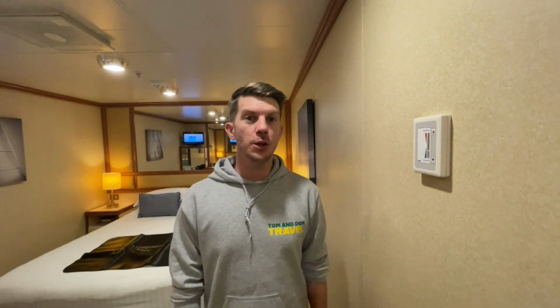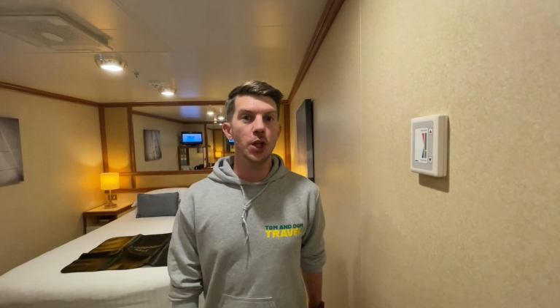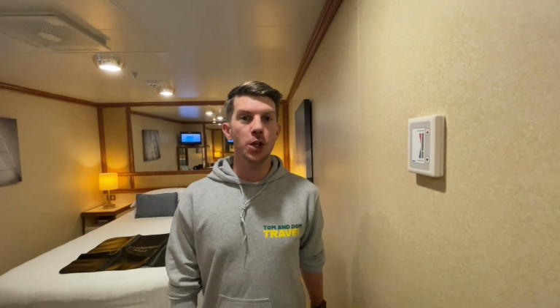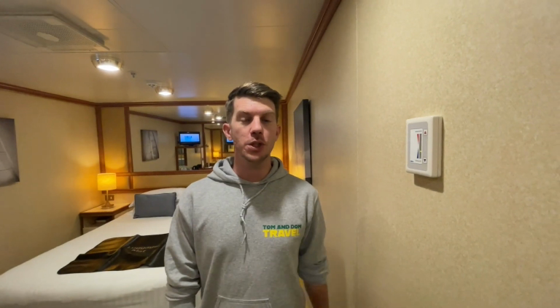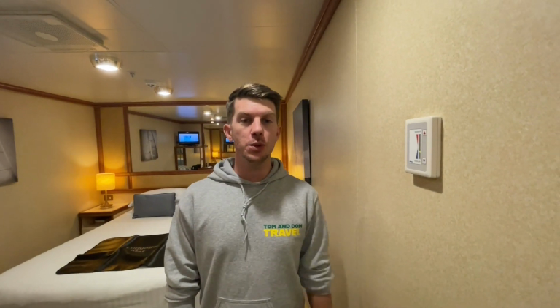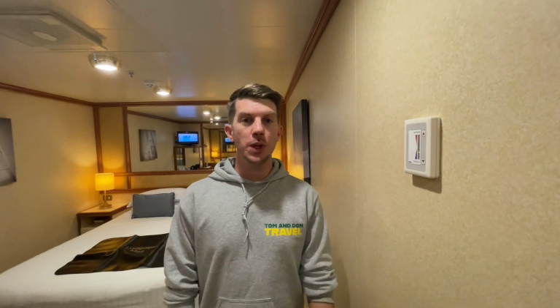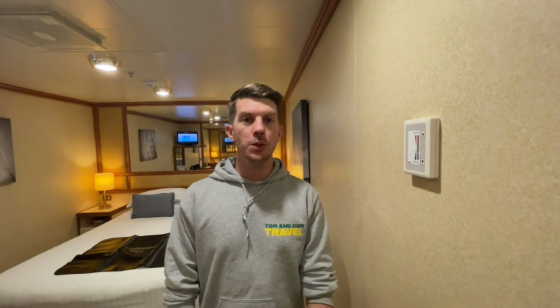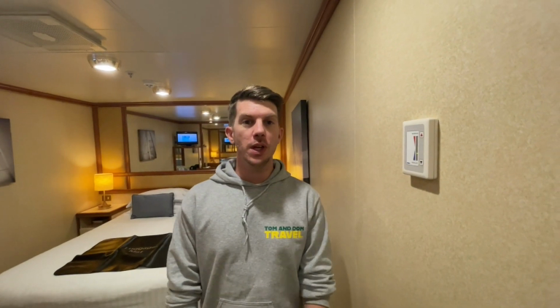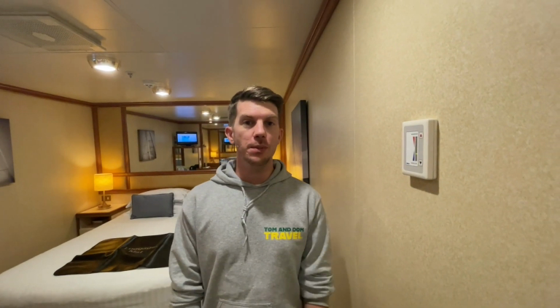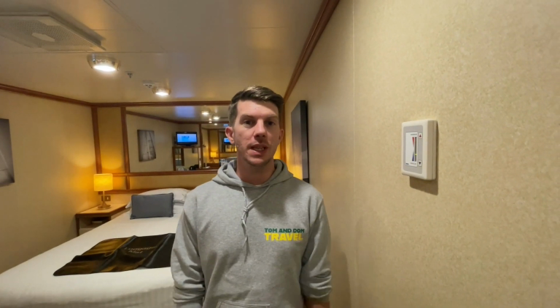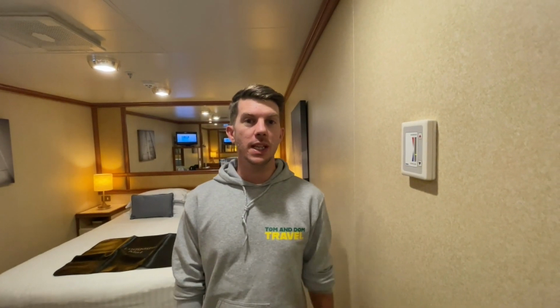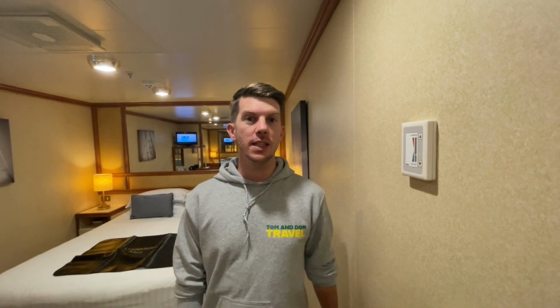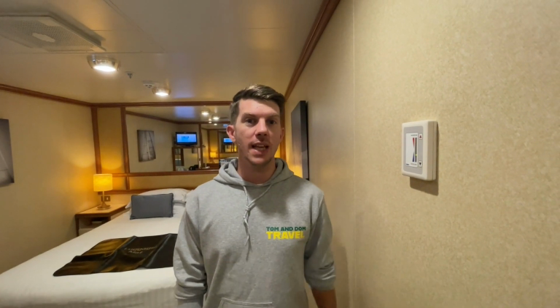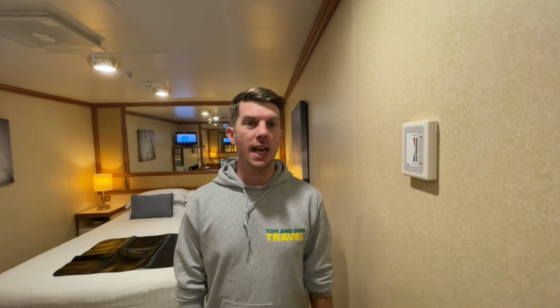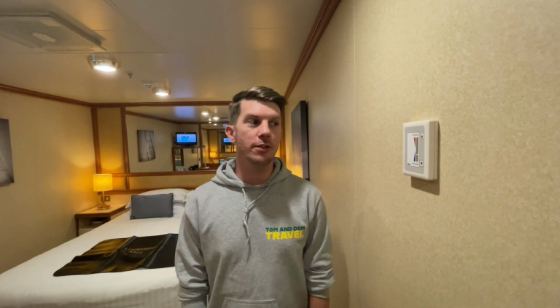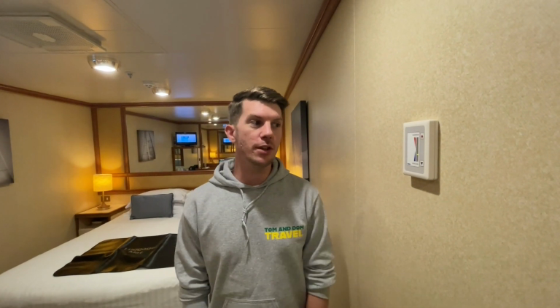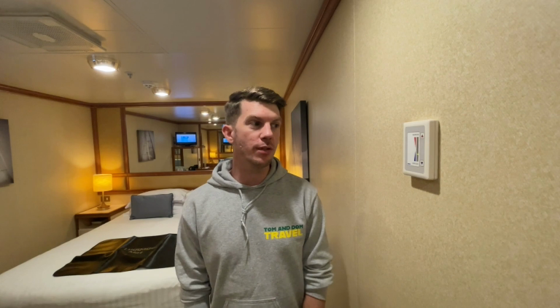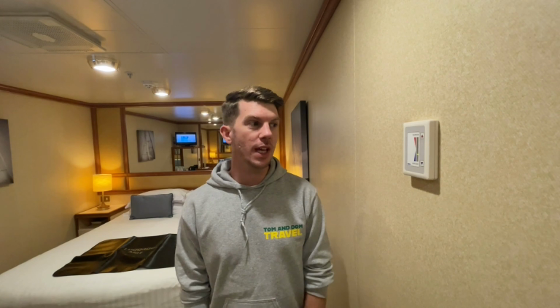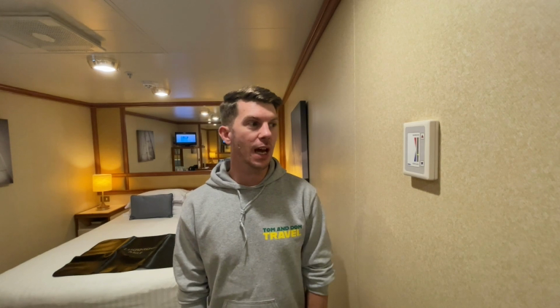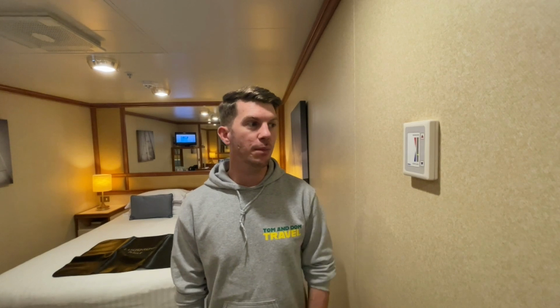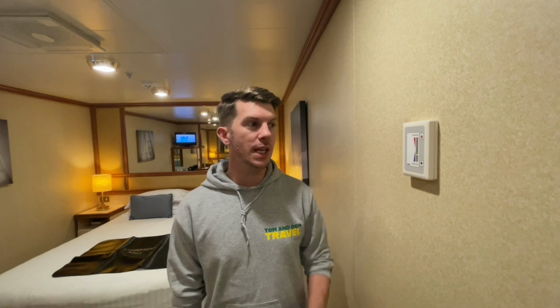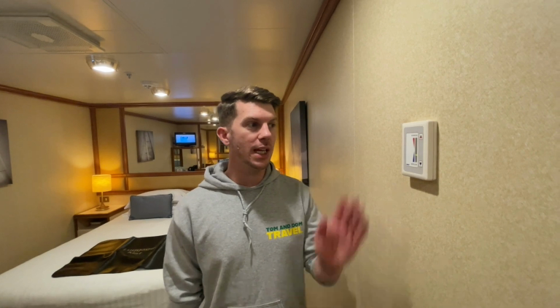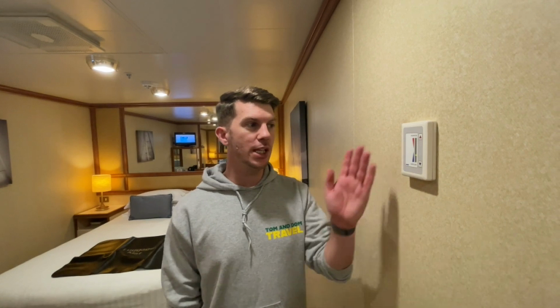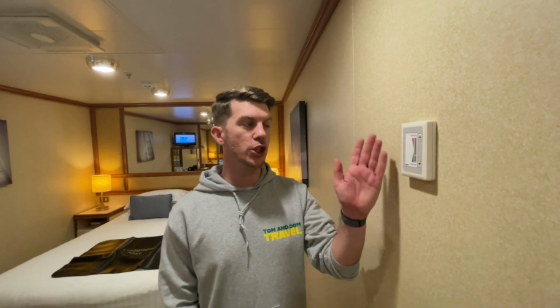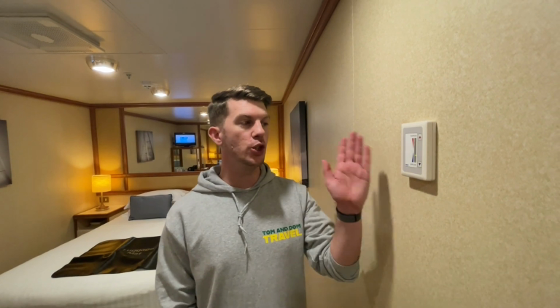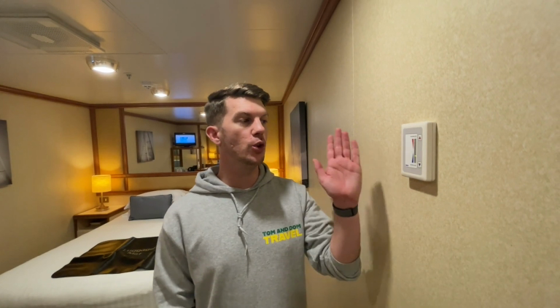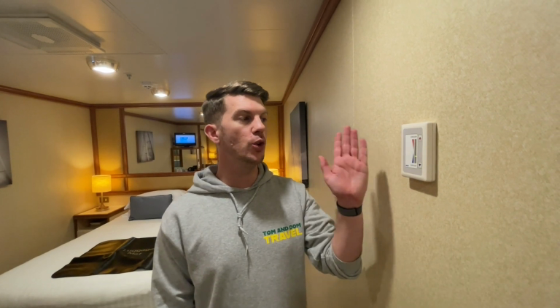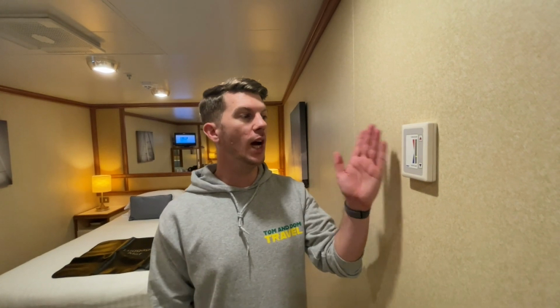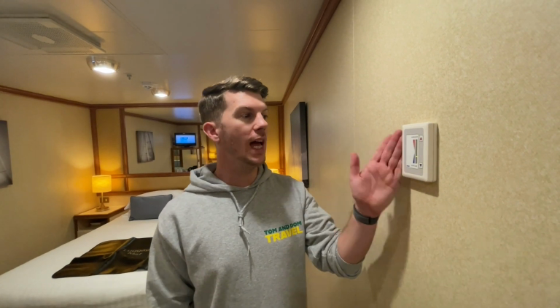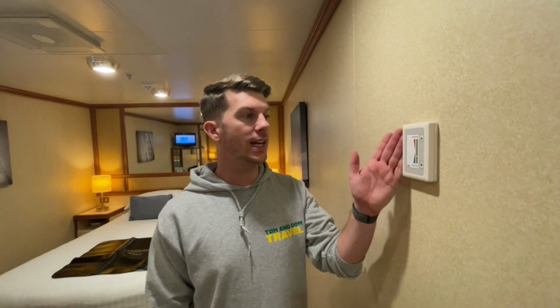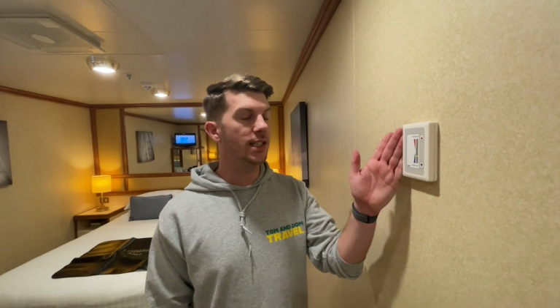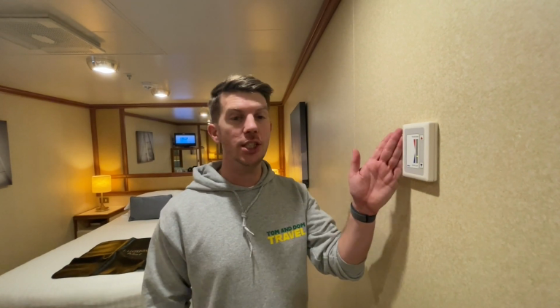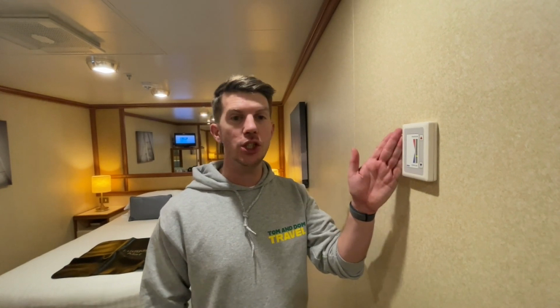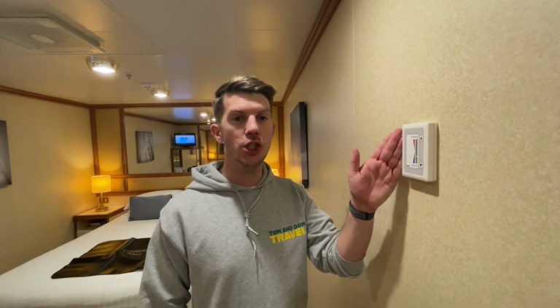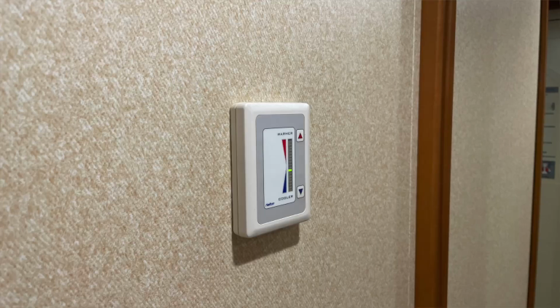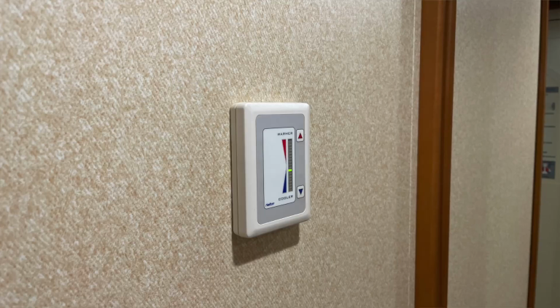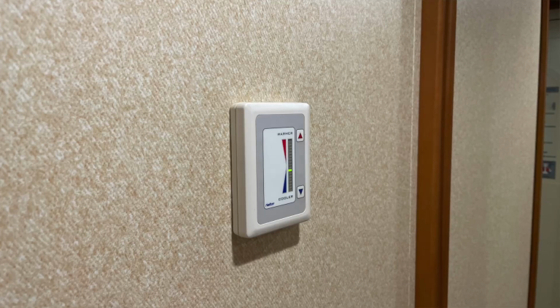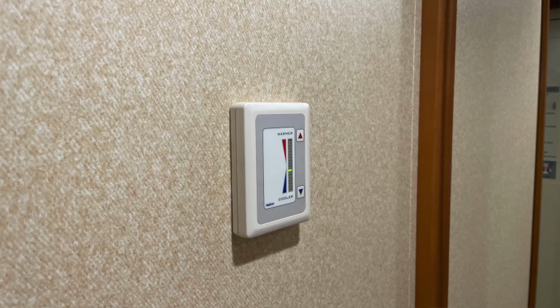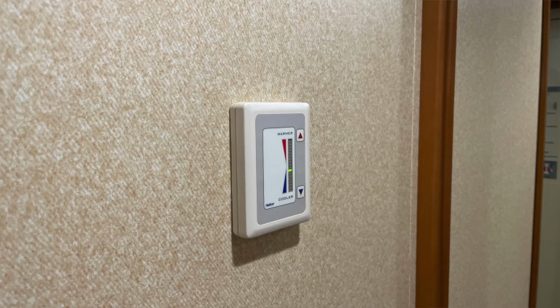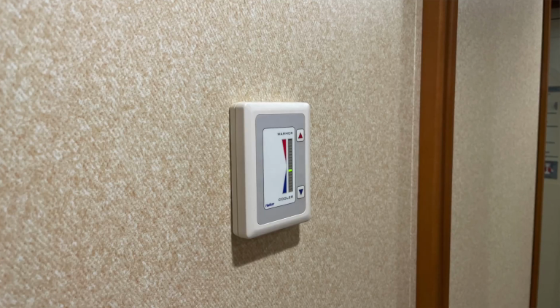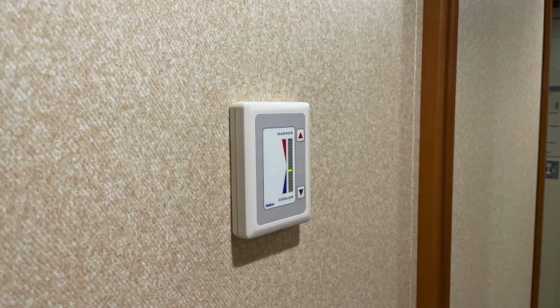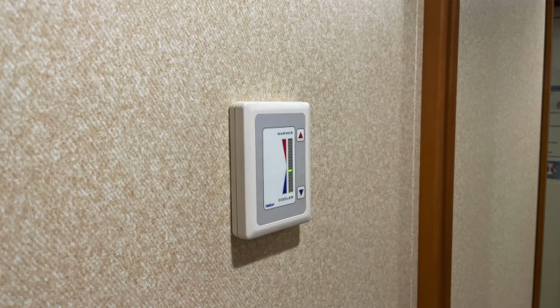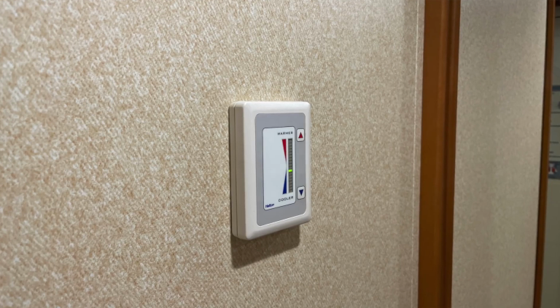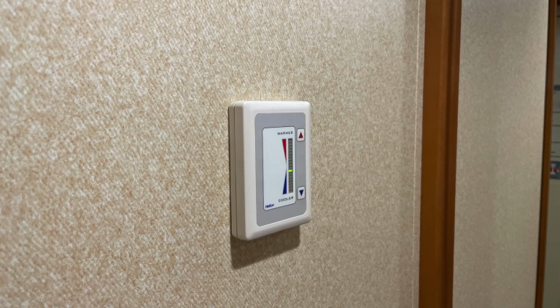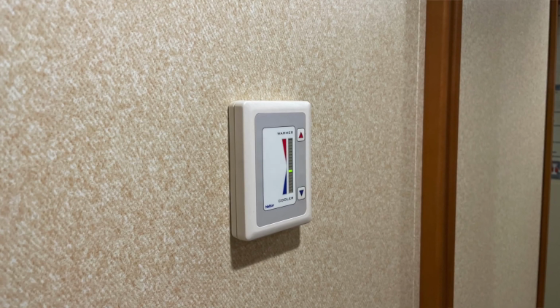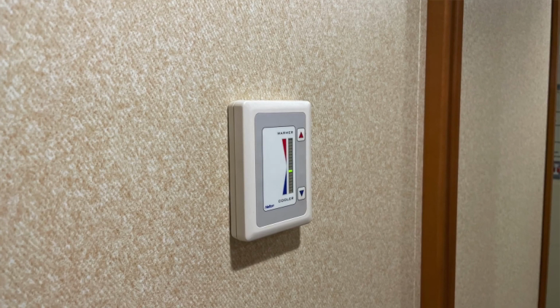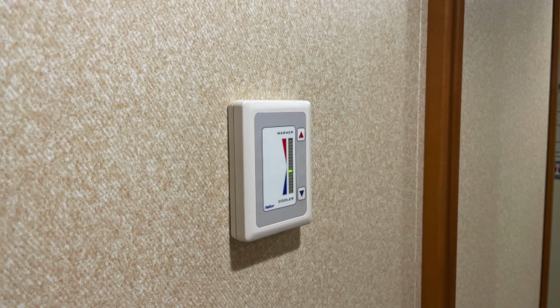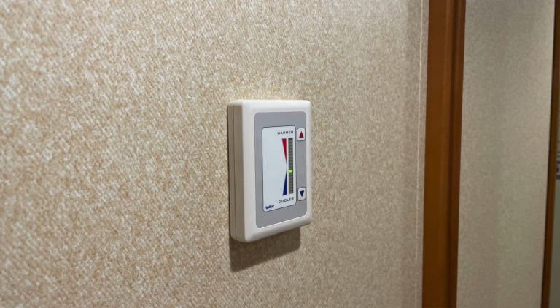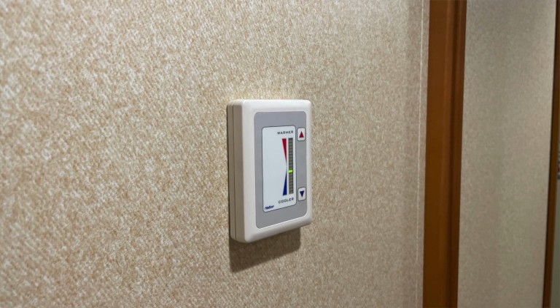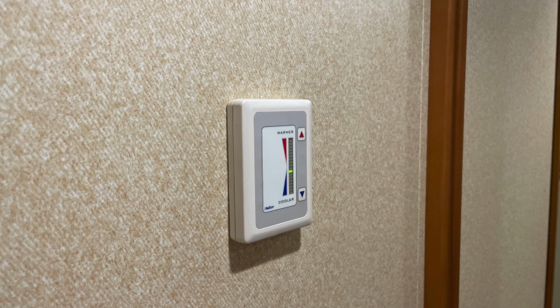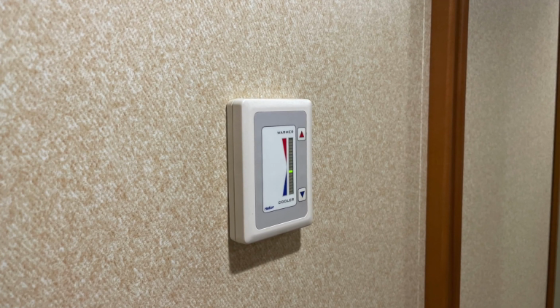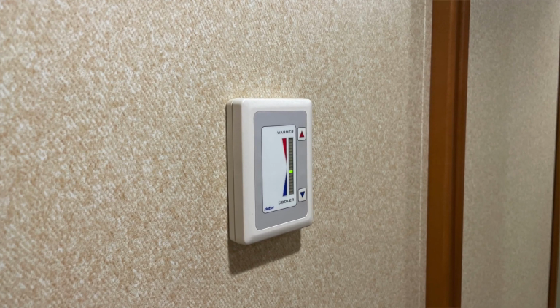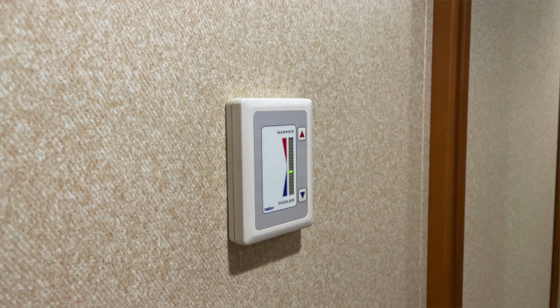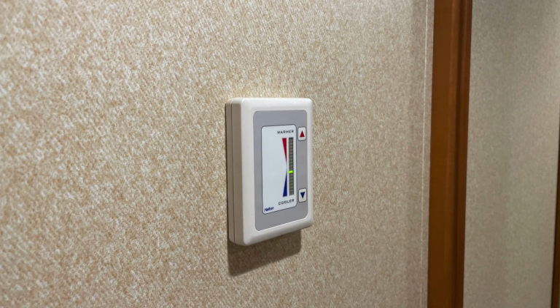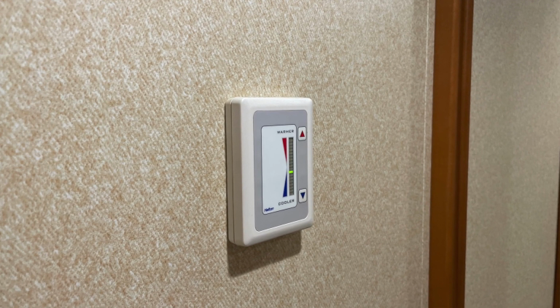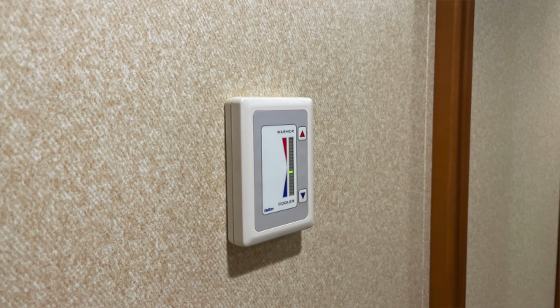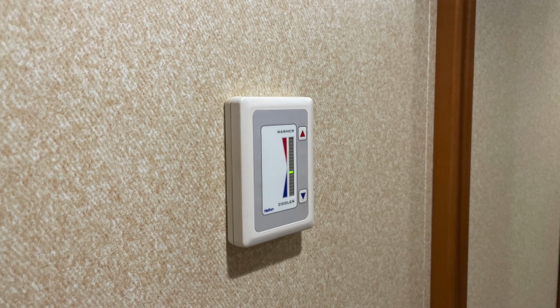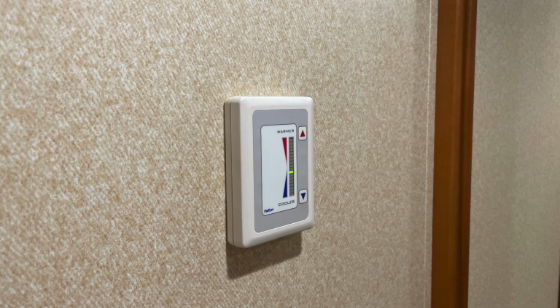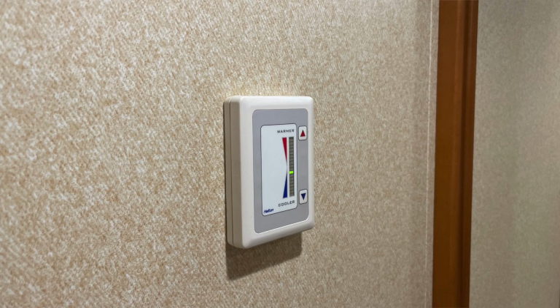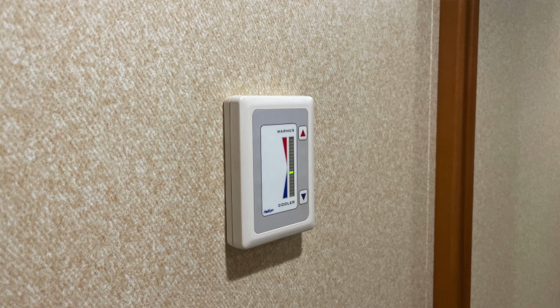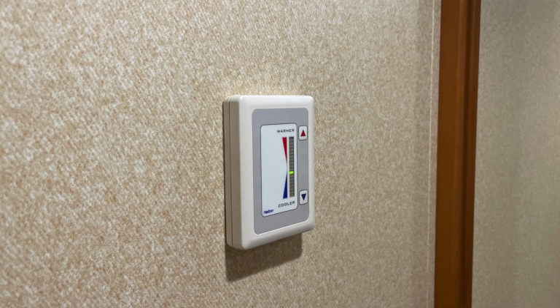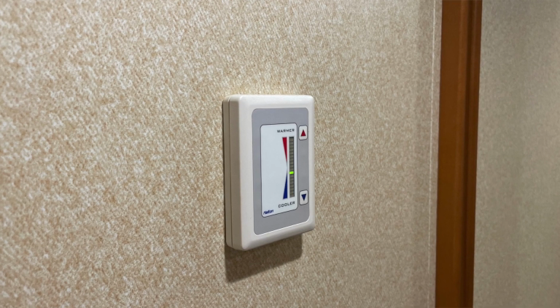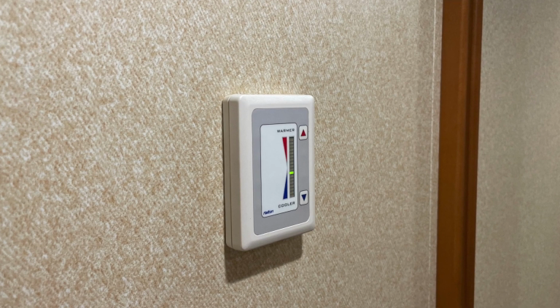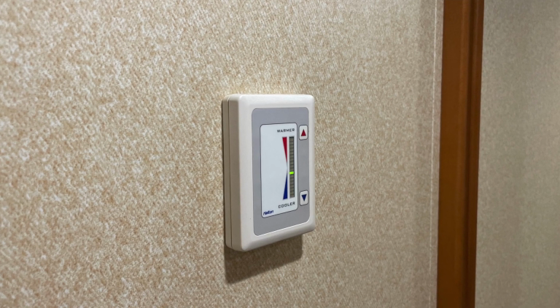The first thing you notice when you come into this area of the cabin is your air conditioning unit. You can turn it up or down using these buttons here.